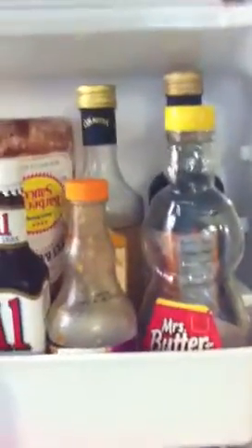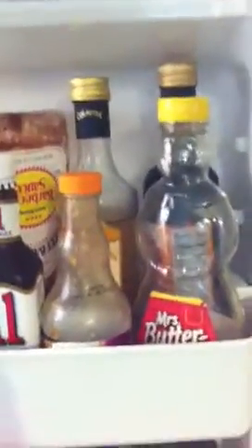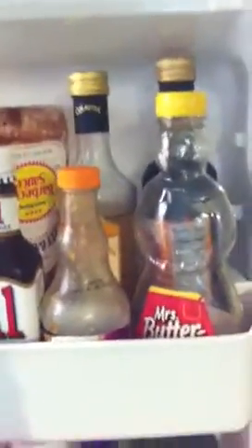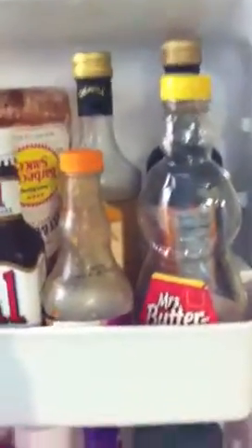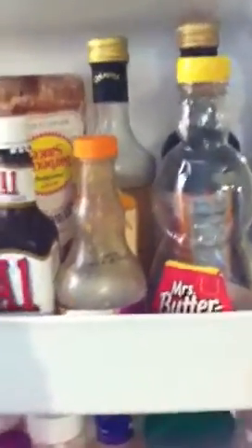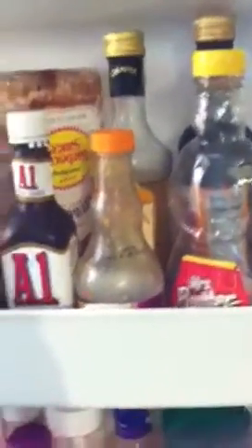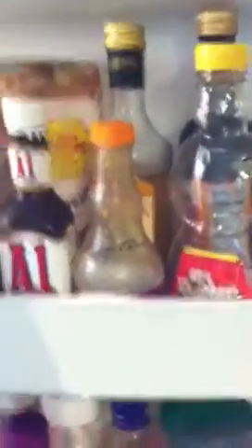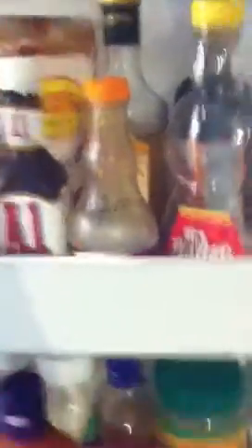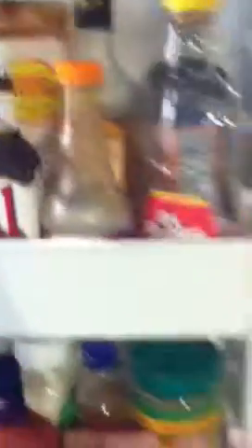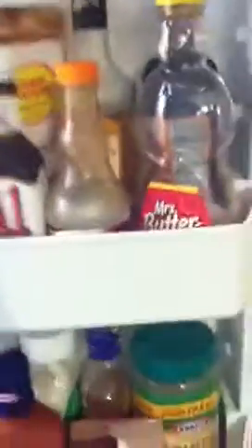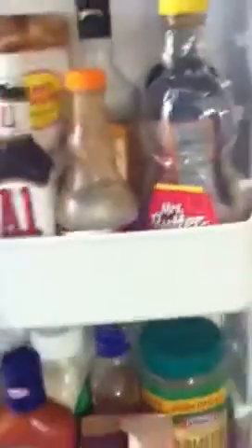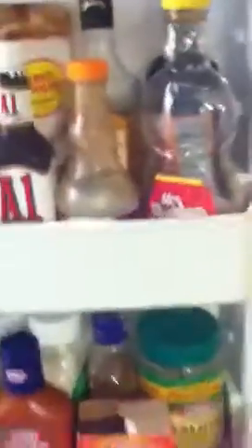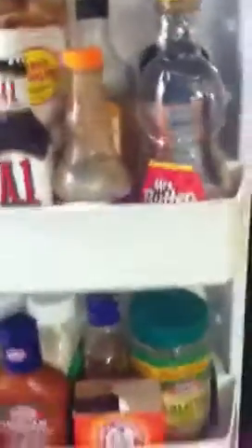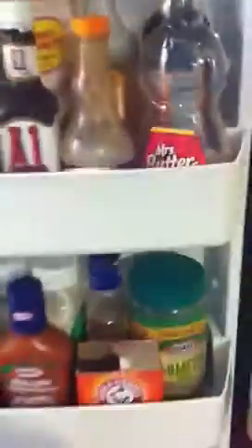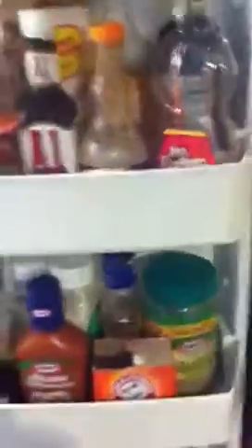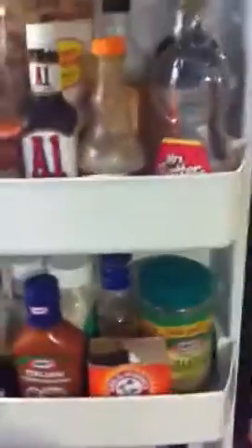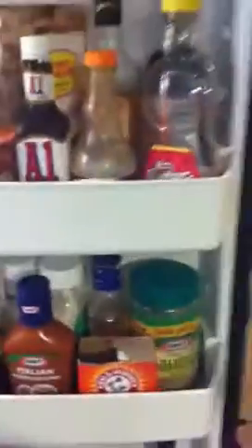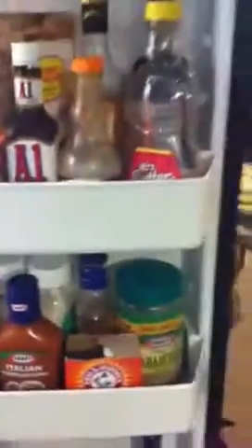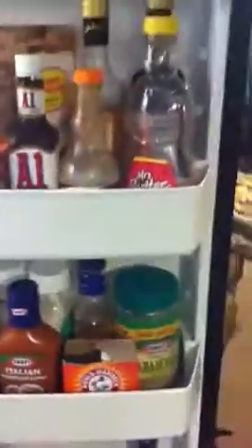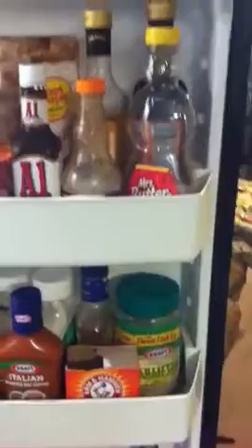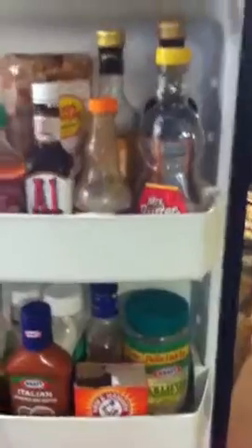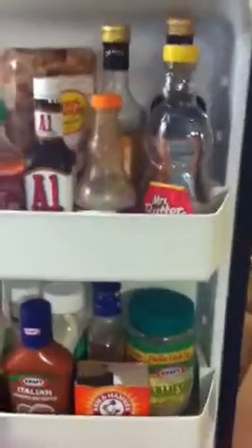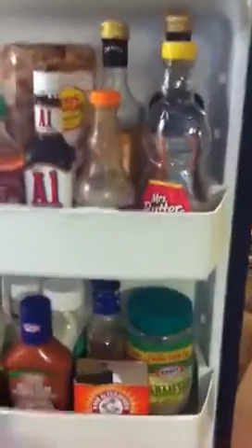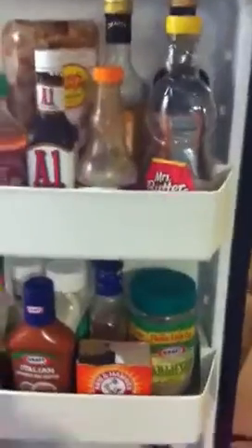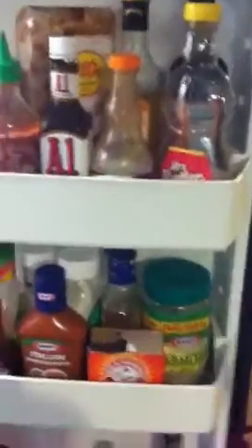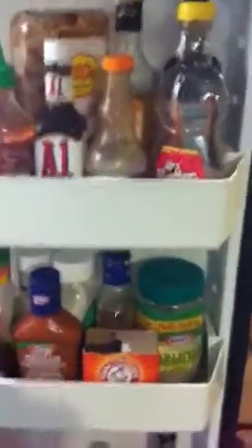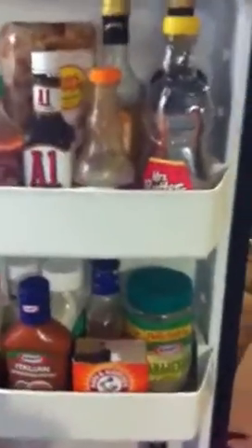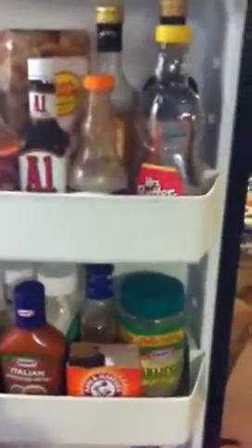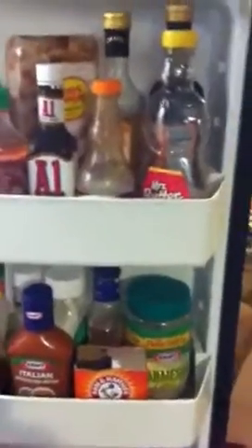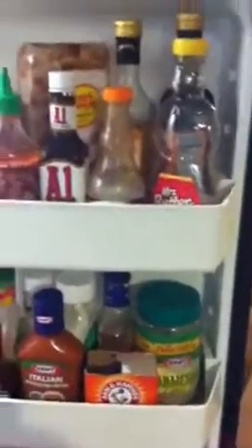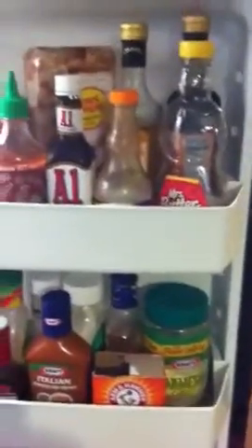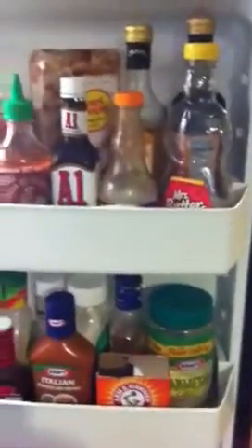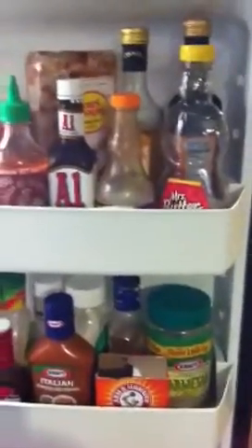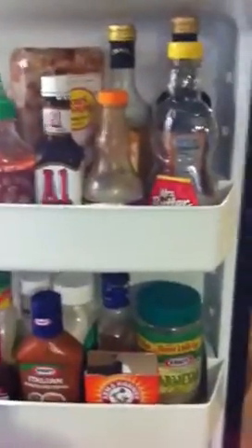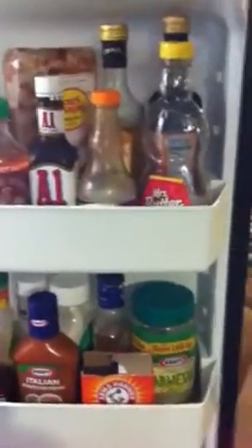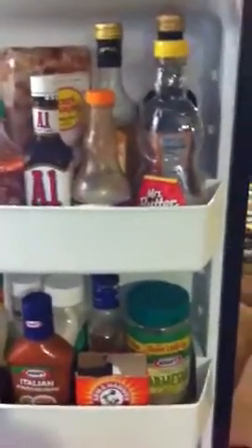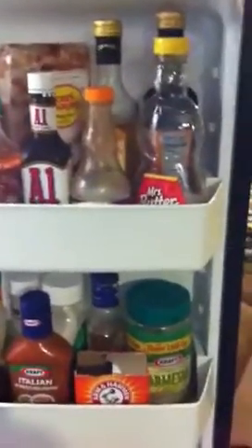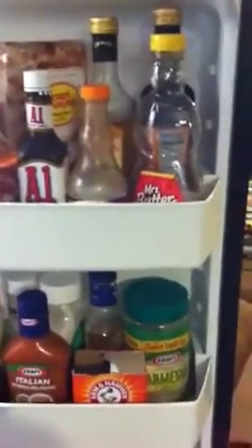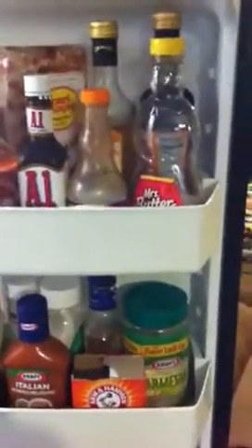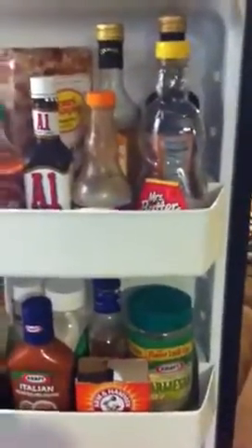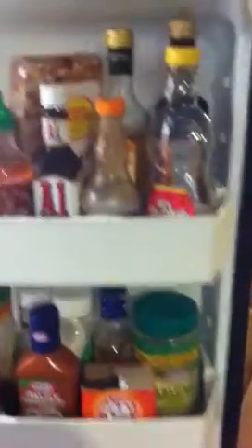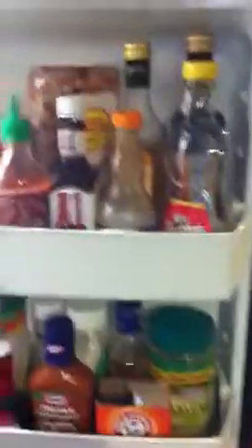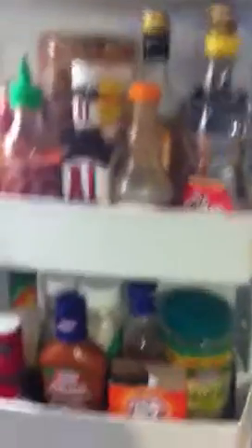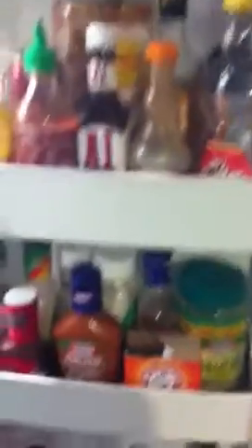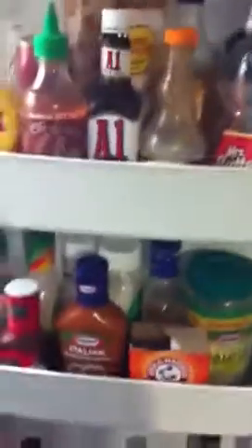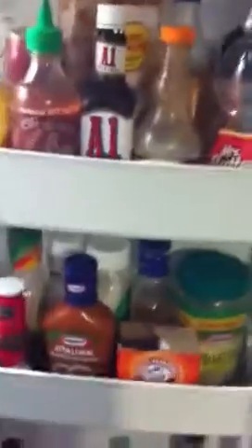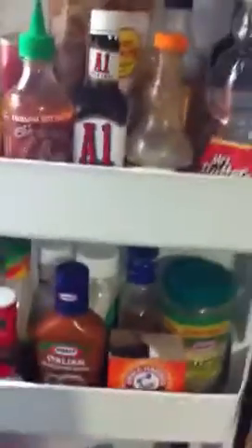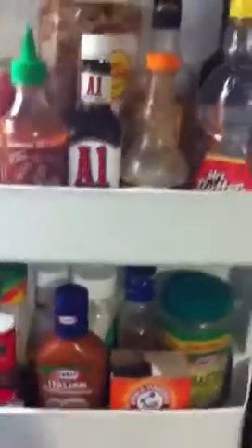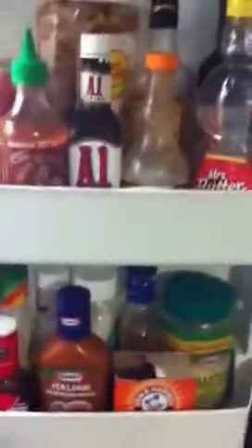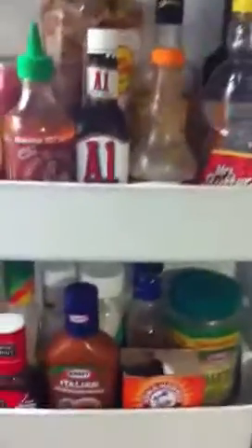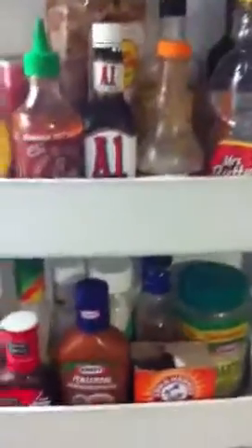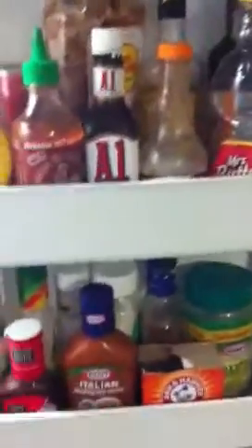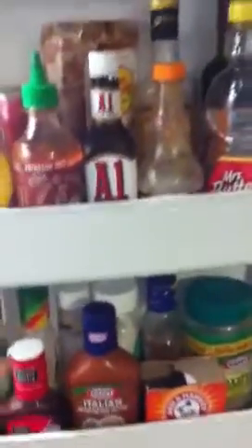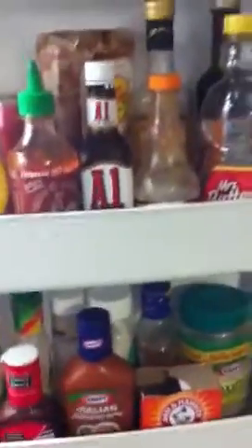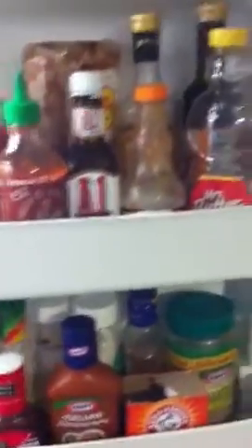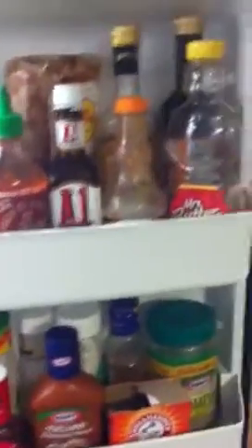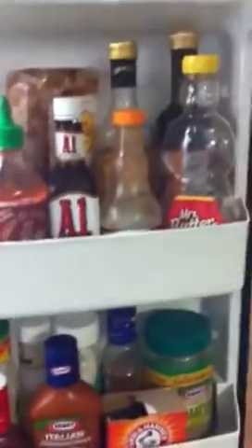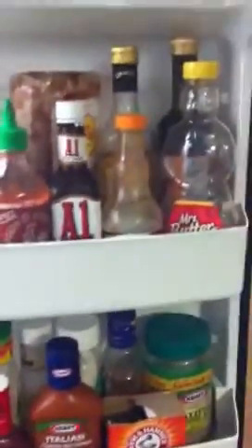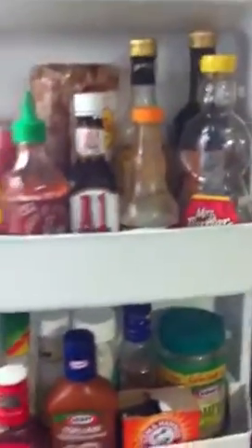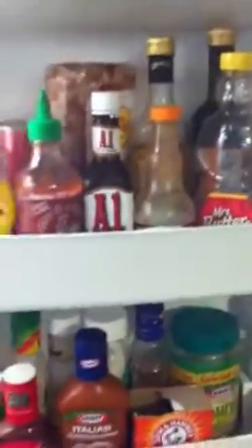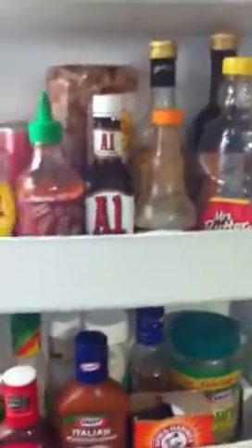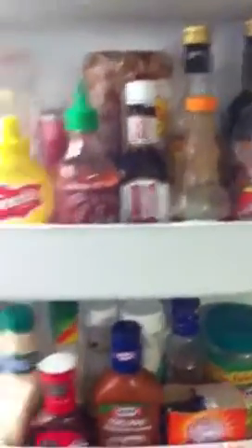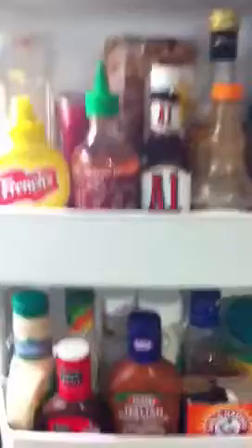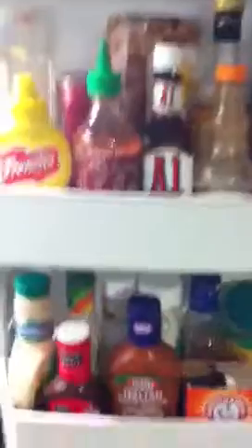Syrup, which I absolutely hate syrup. I would rather eat a dry pancake than put syrup on it. It's like so gross to me.